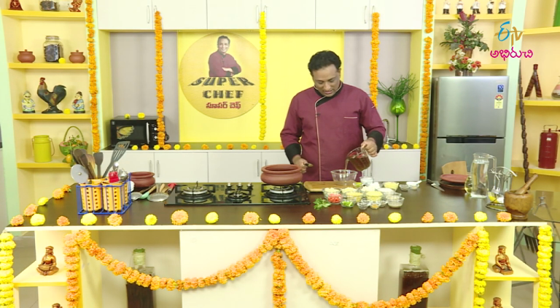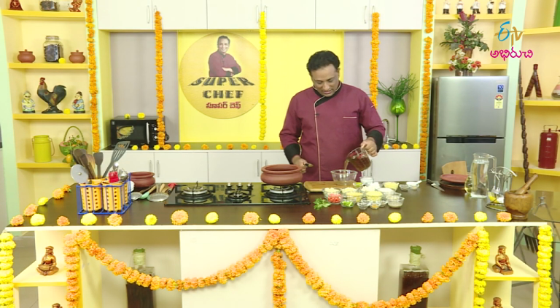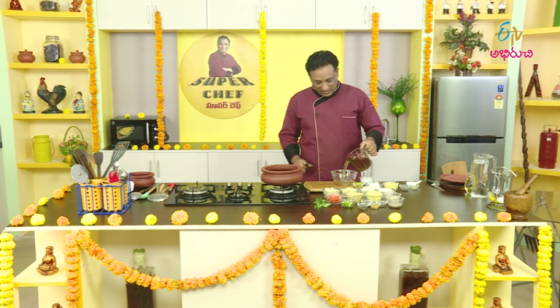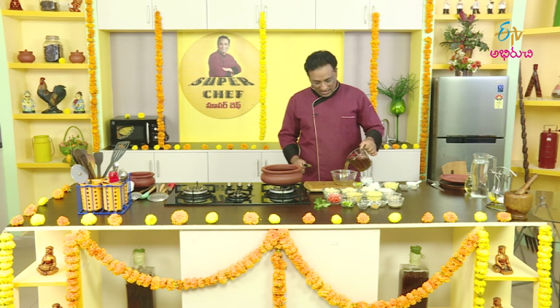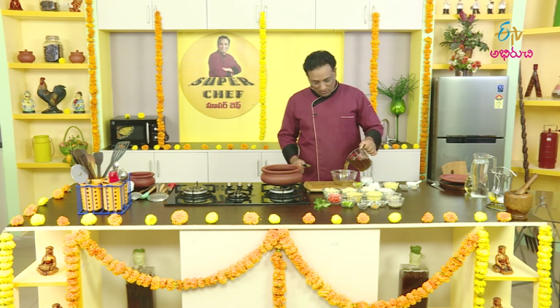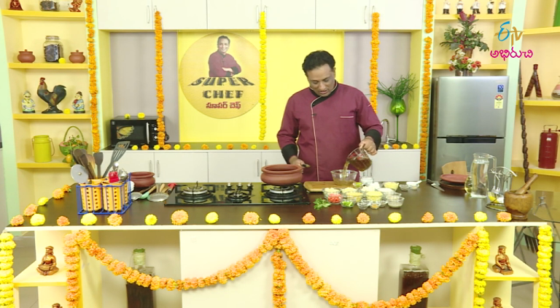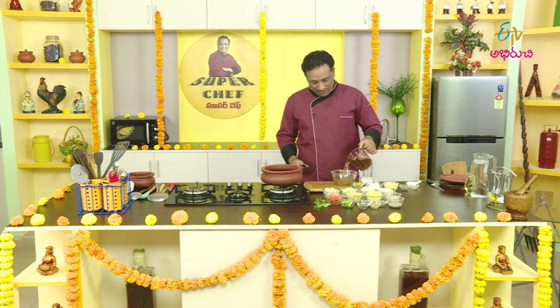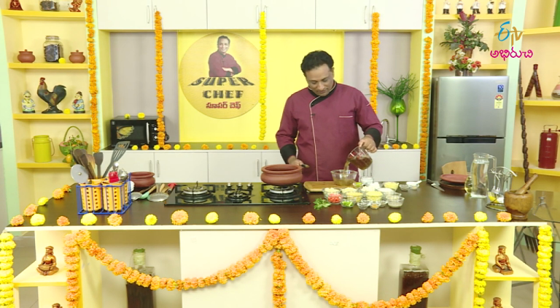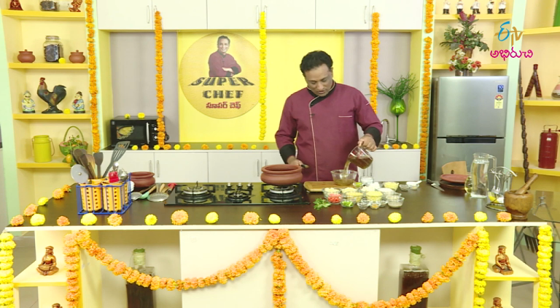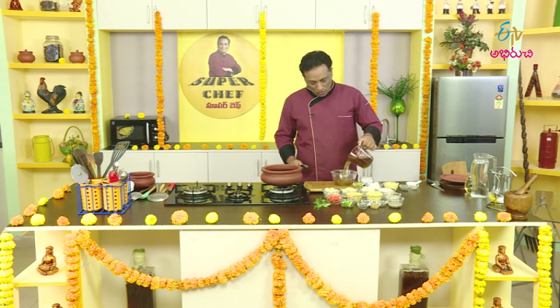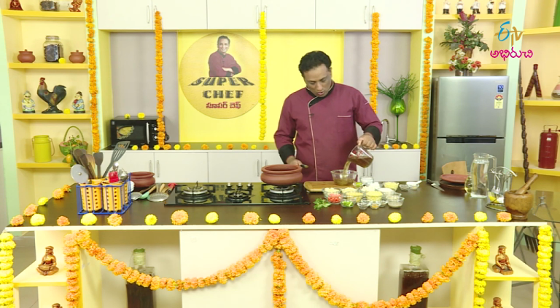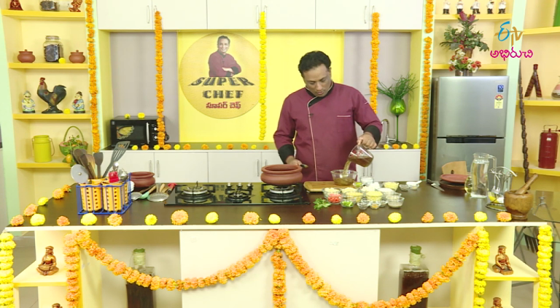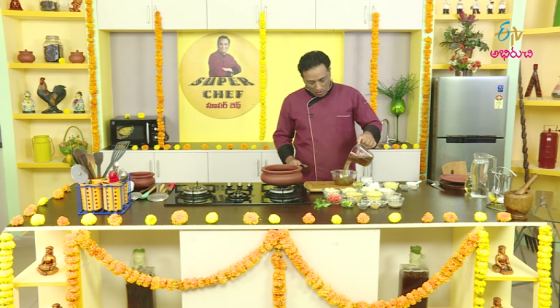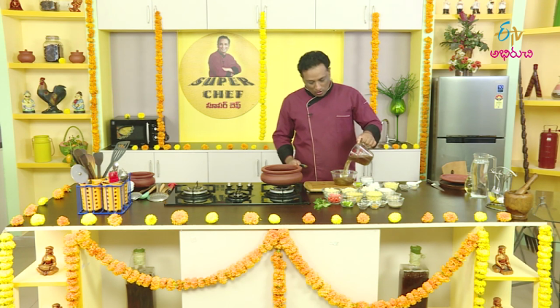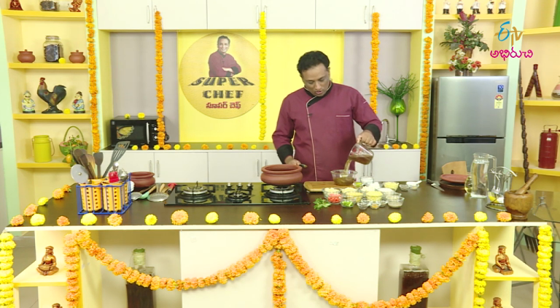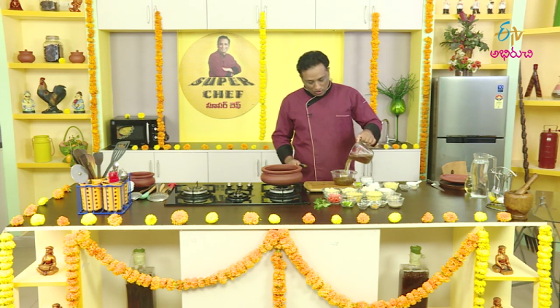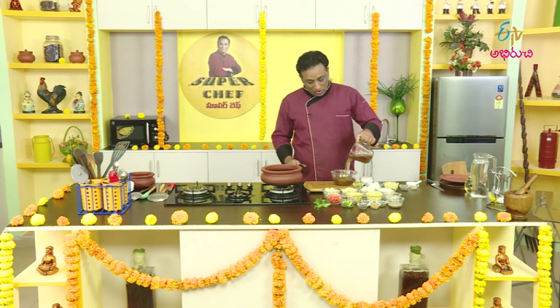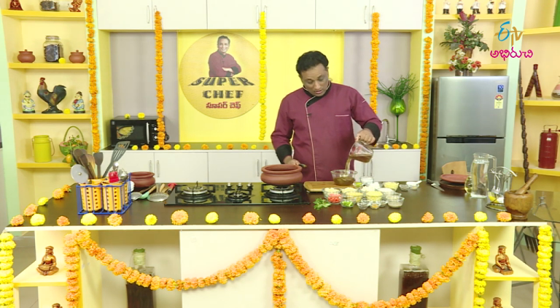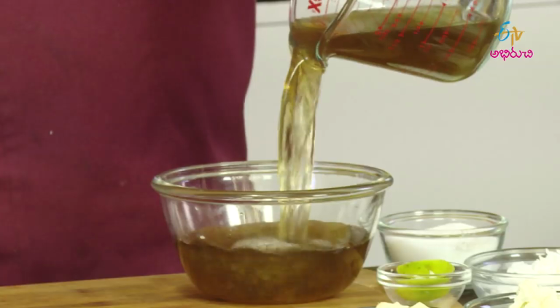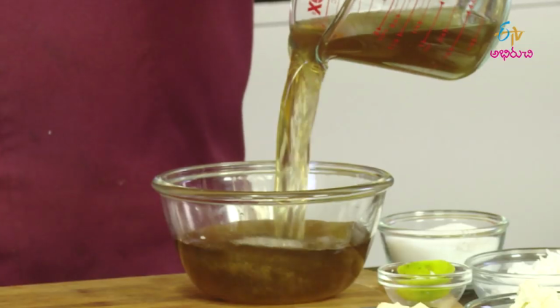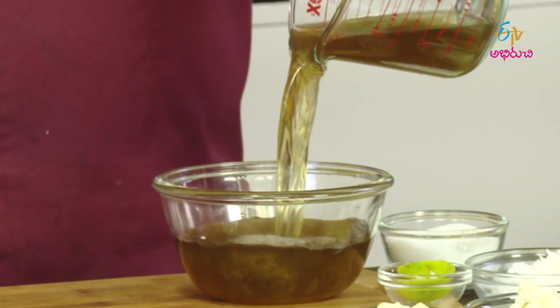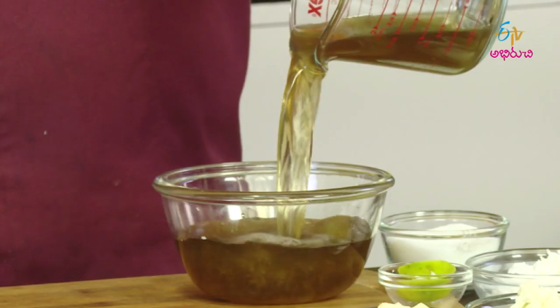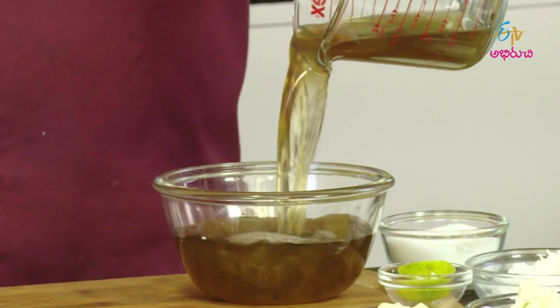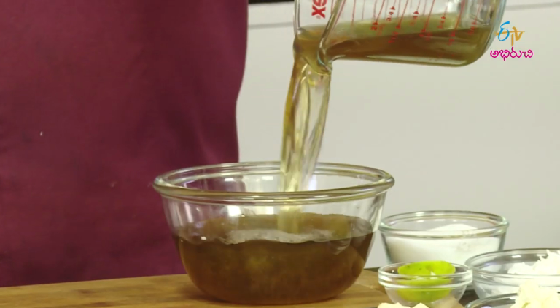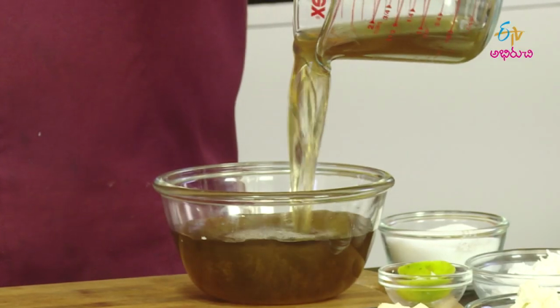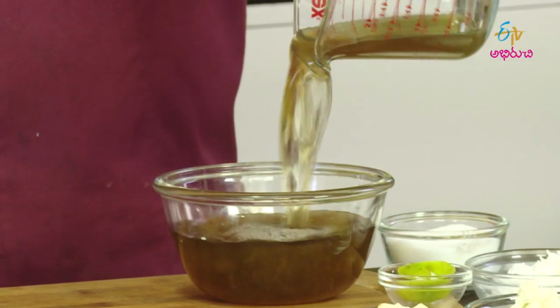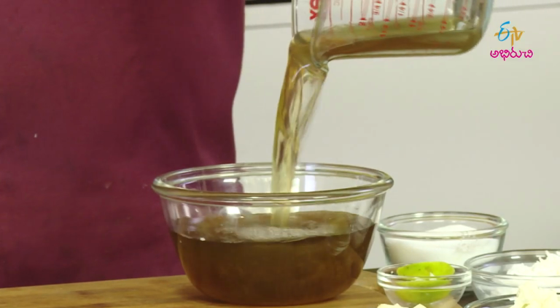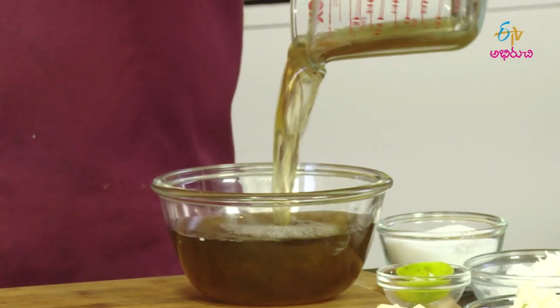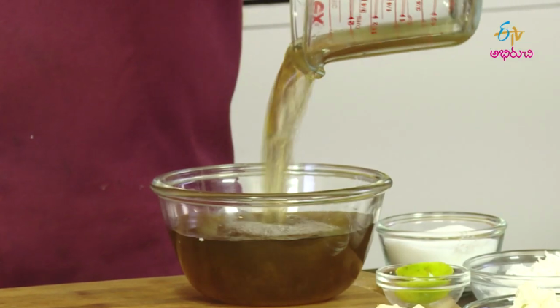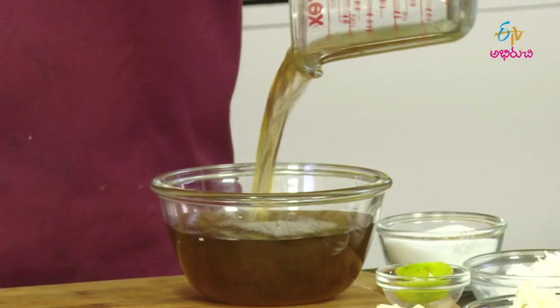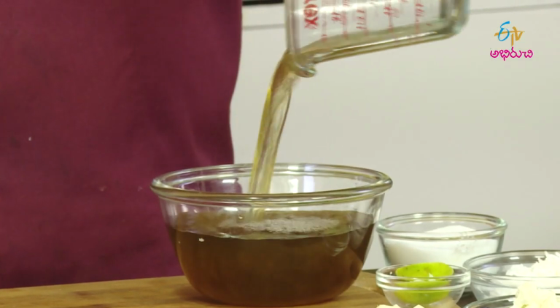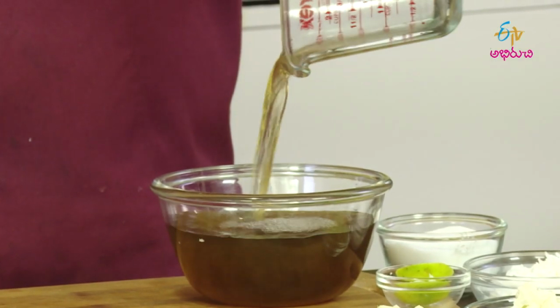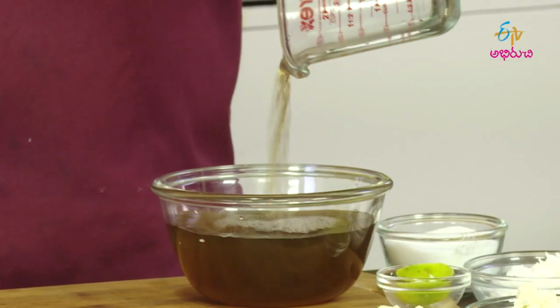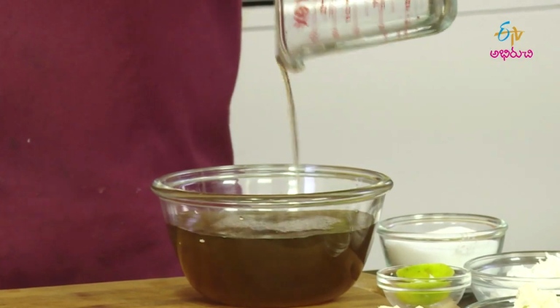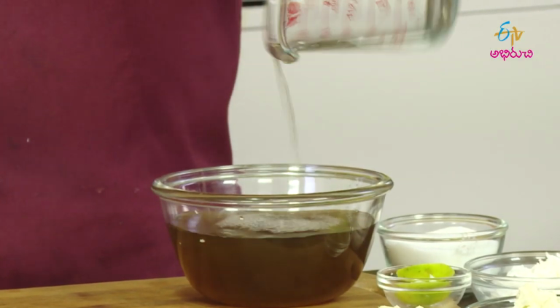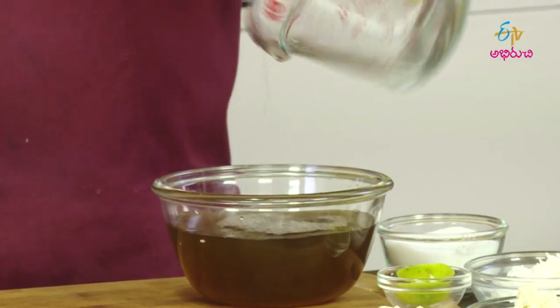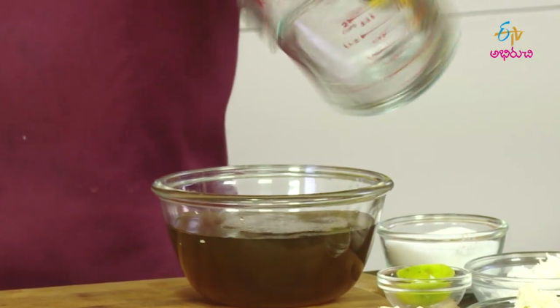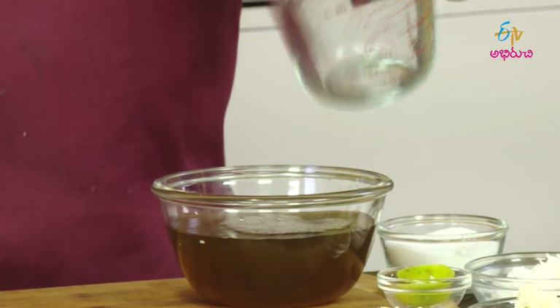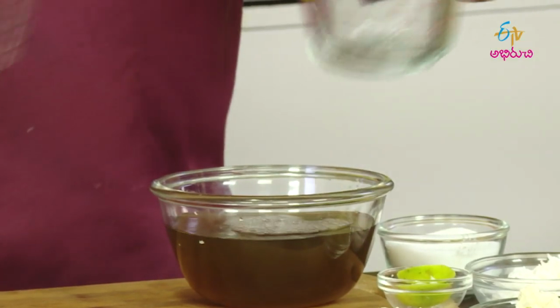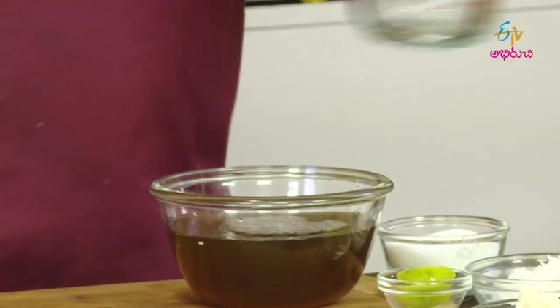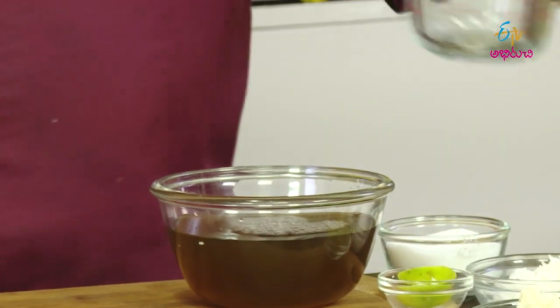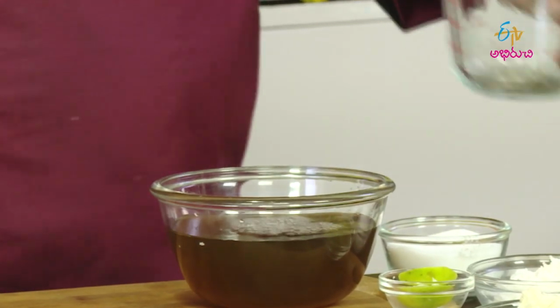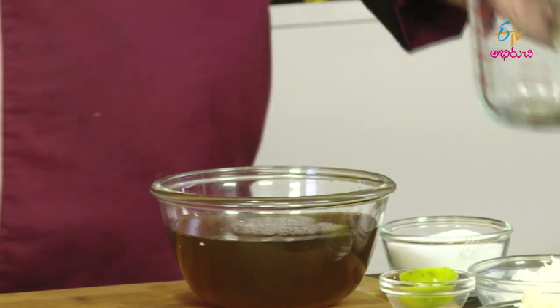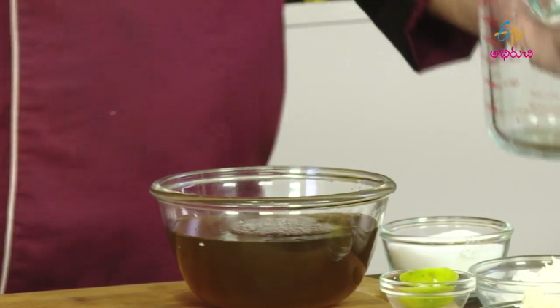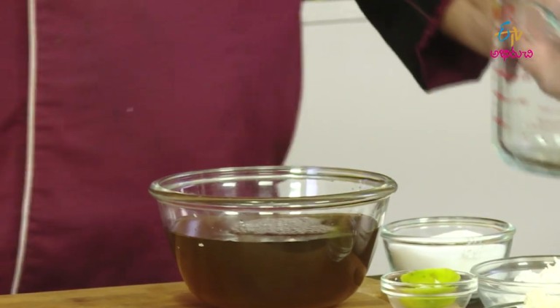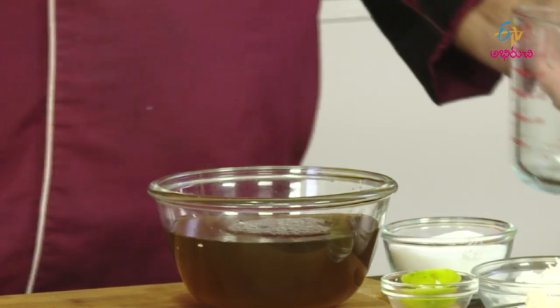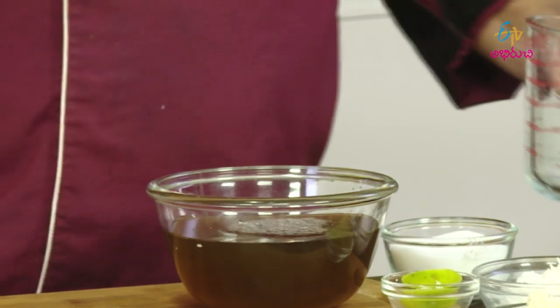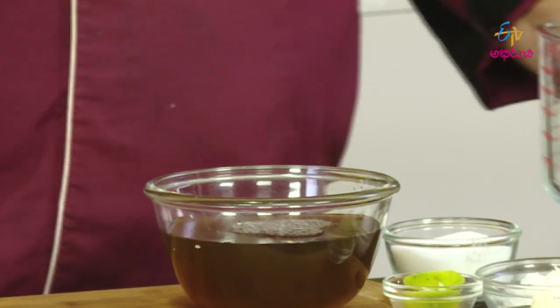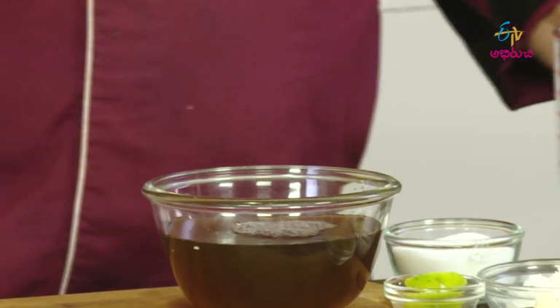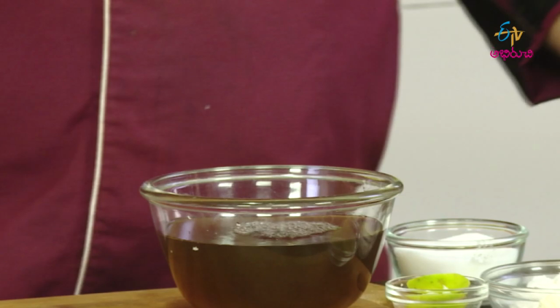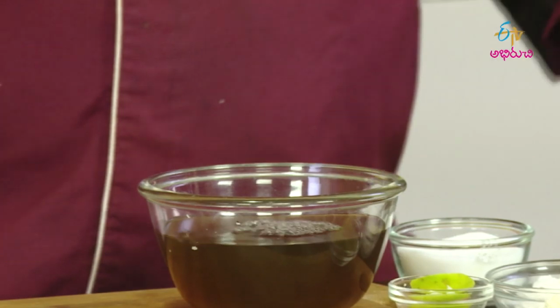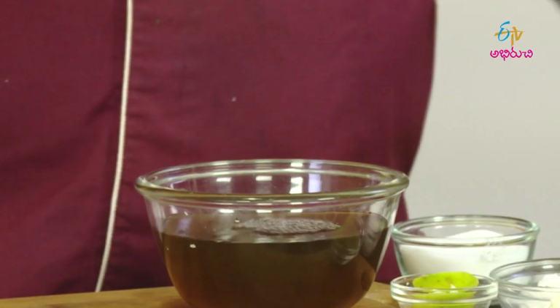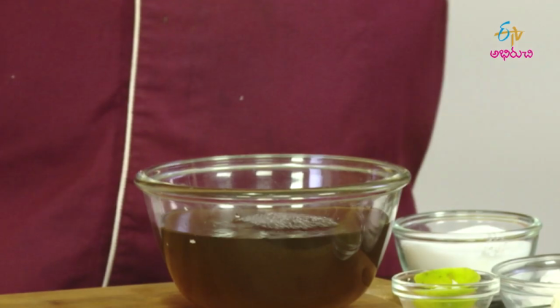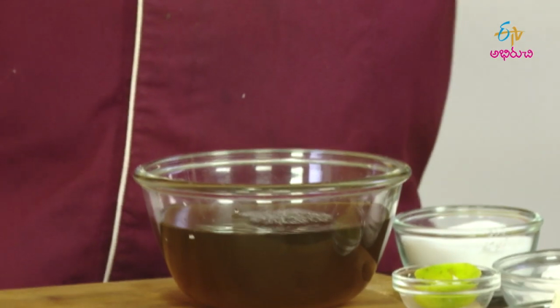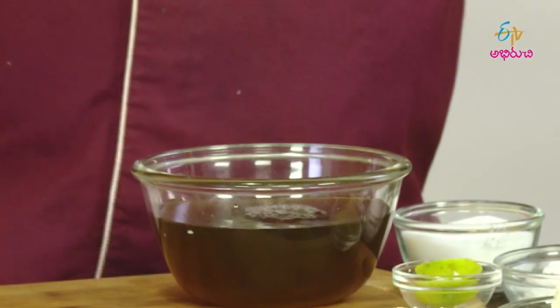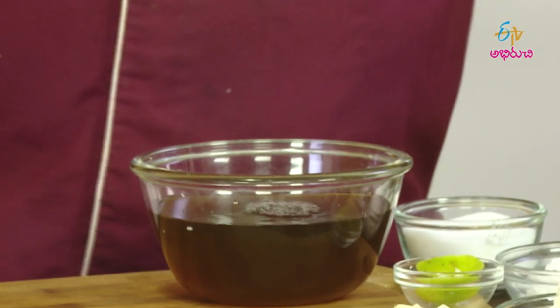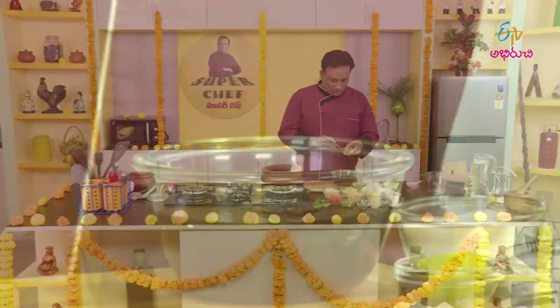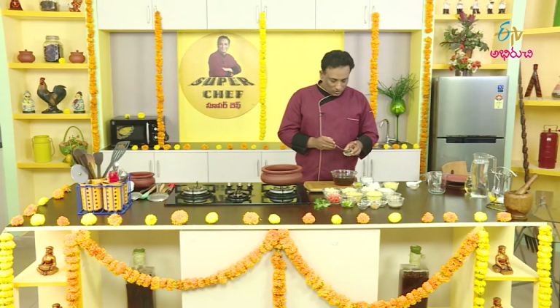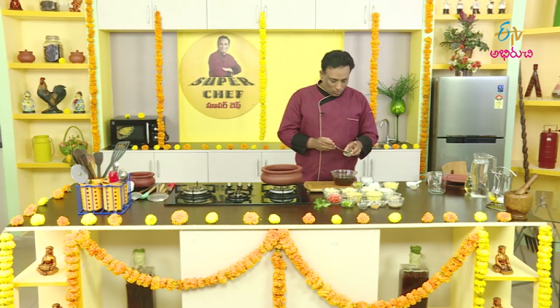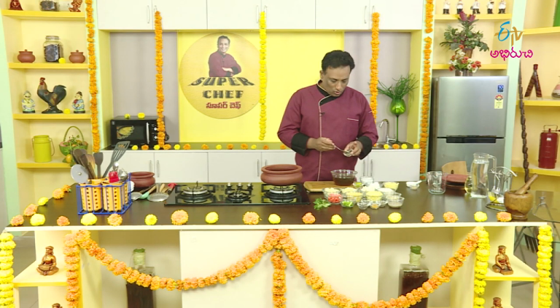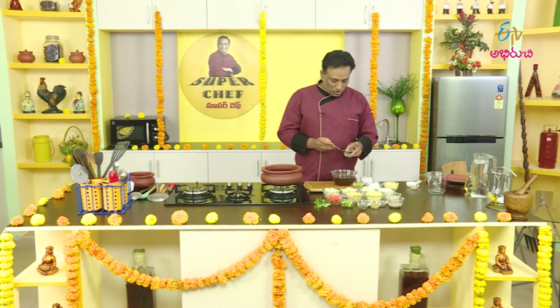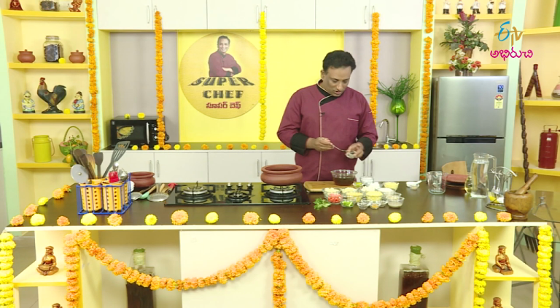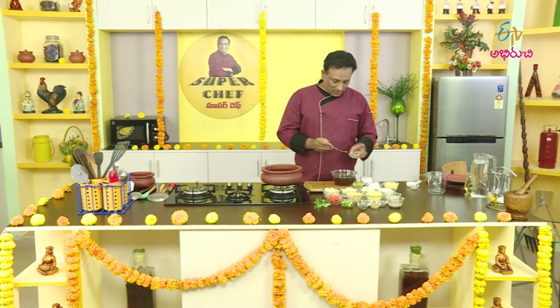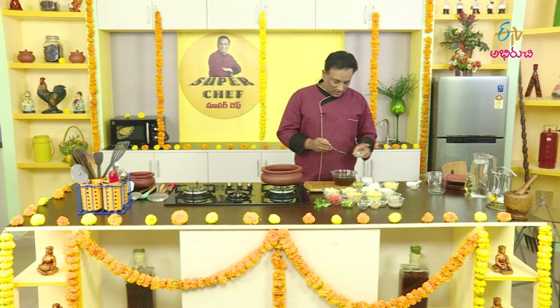What is it? Let's put a bowl in a bowl. After a little bit of water, let's cook a little bit.